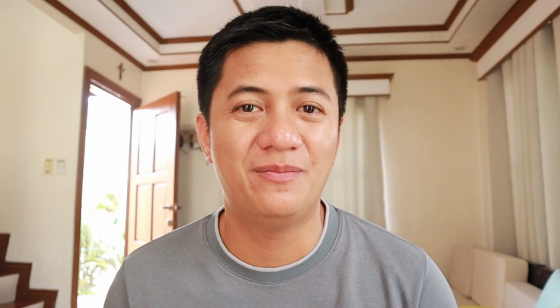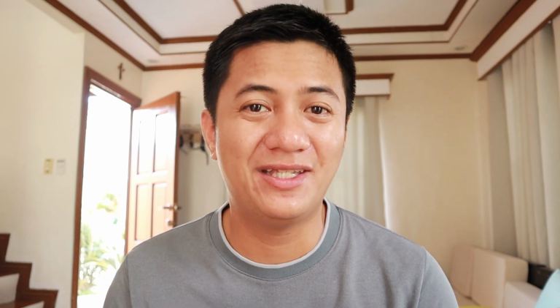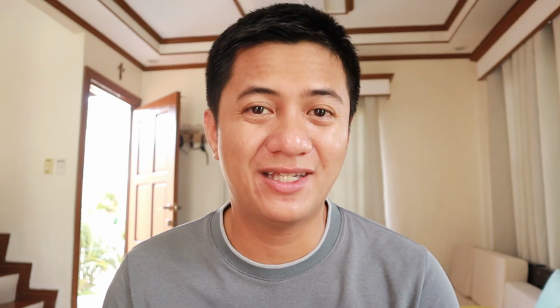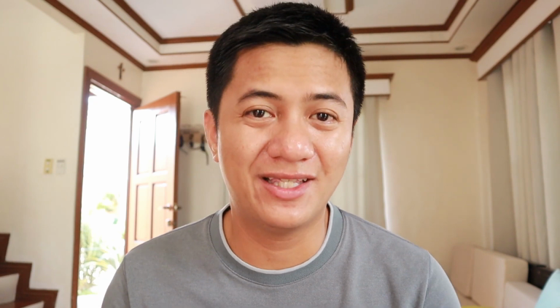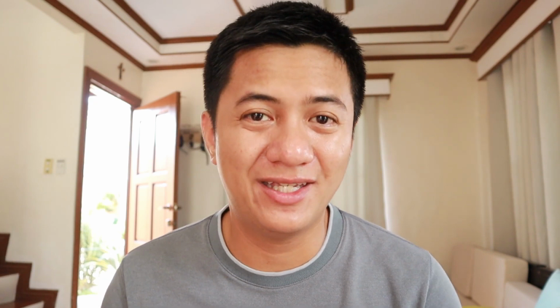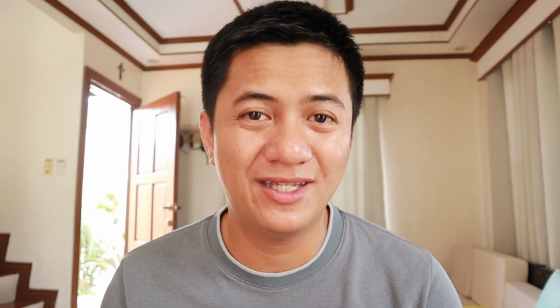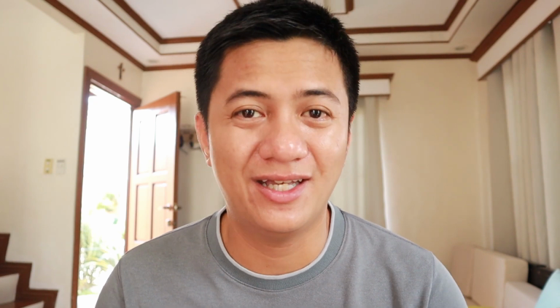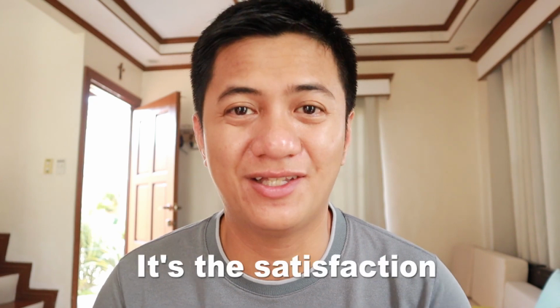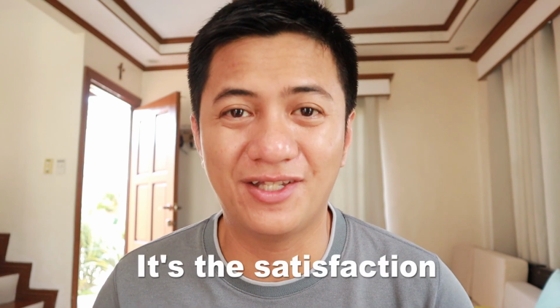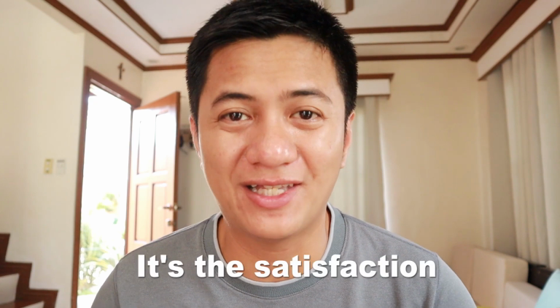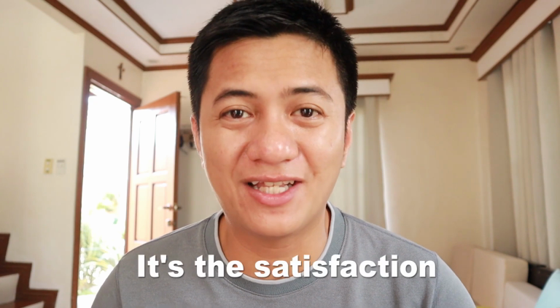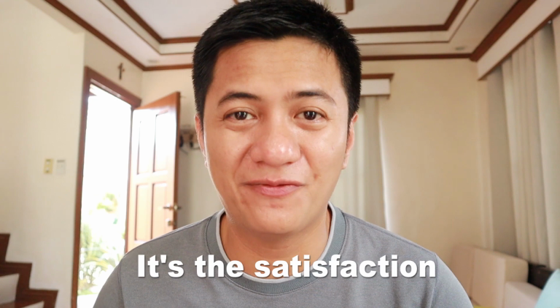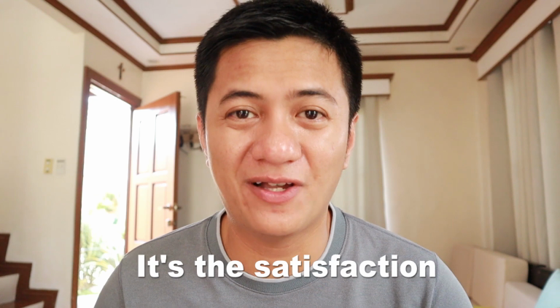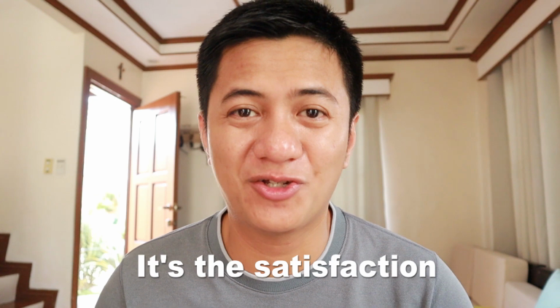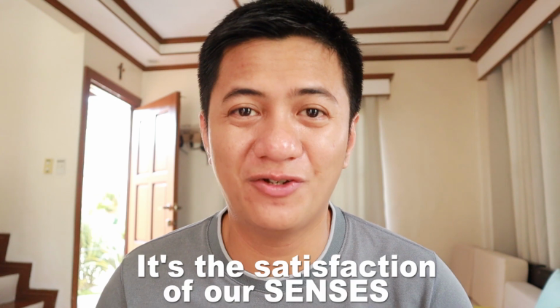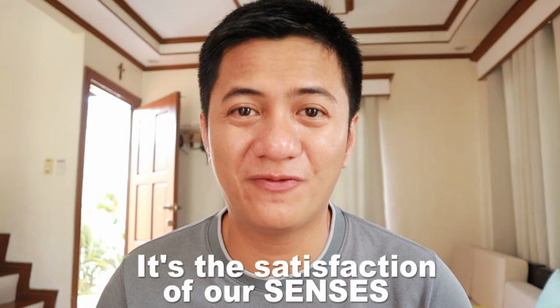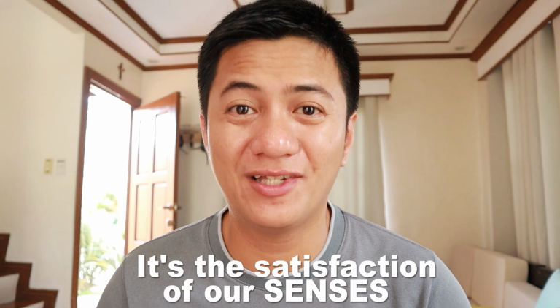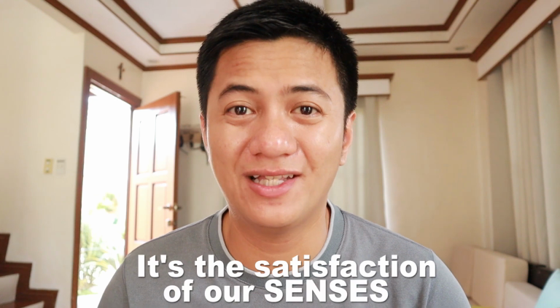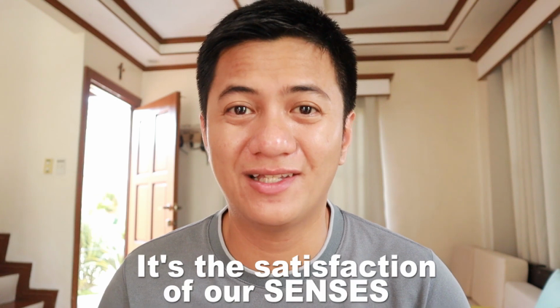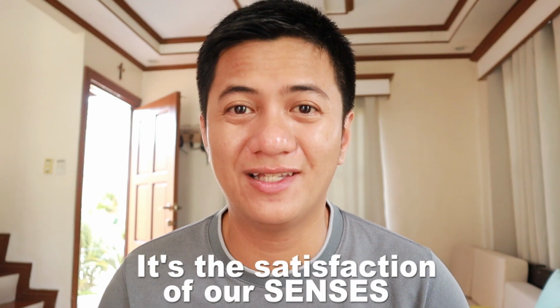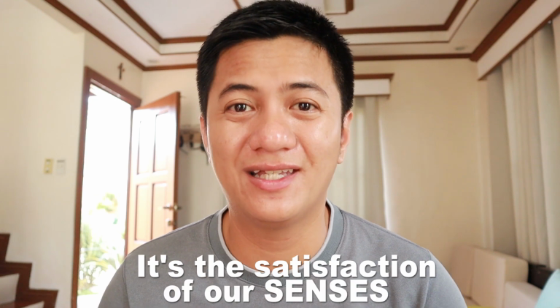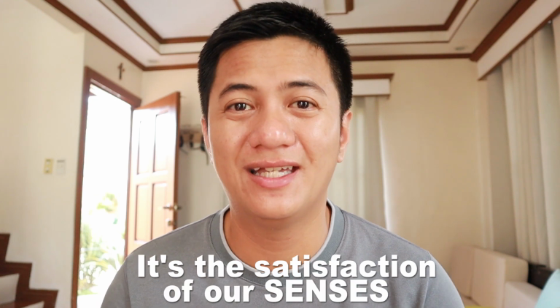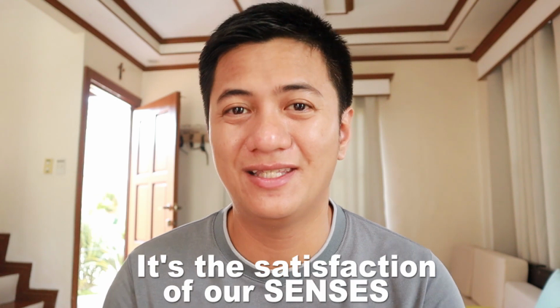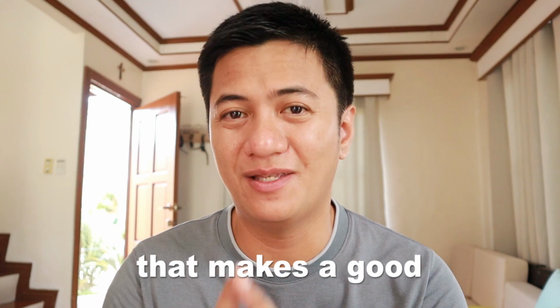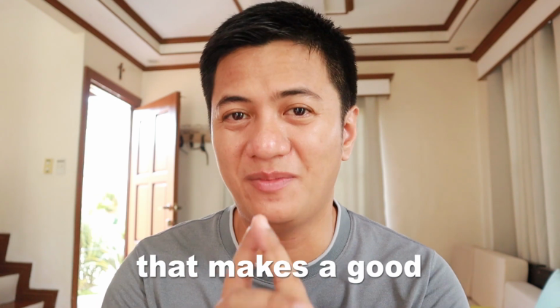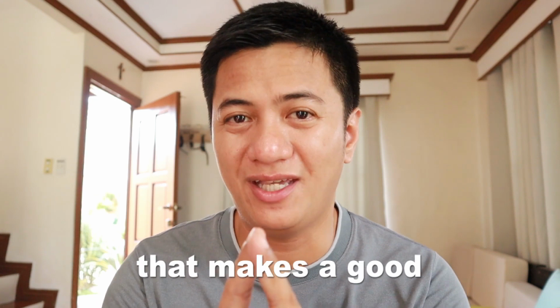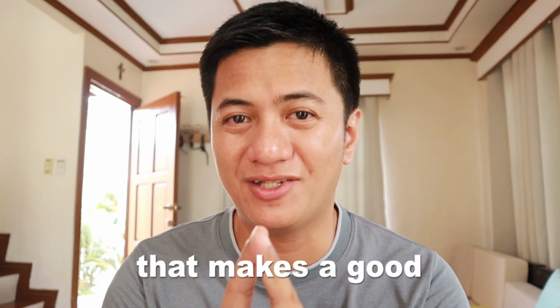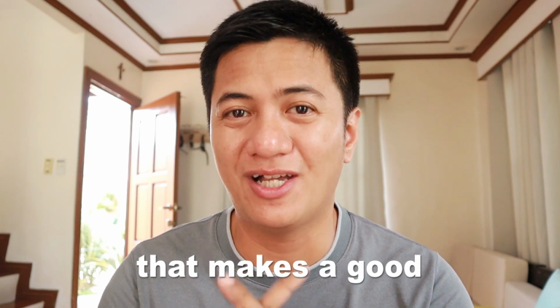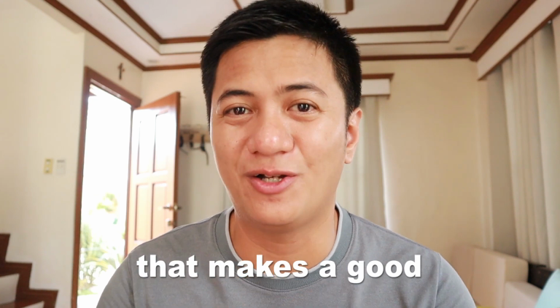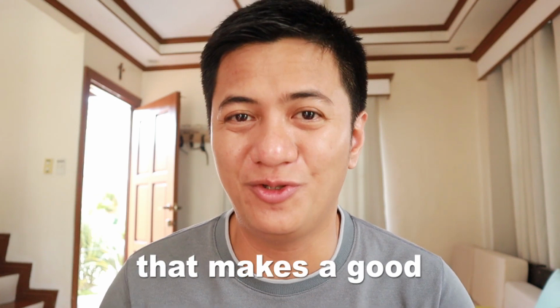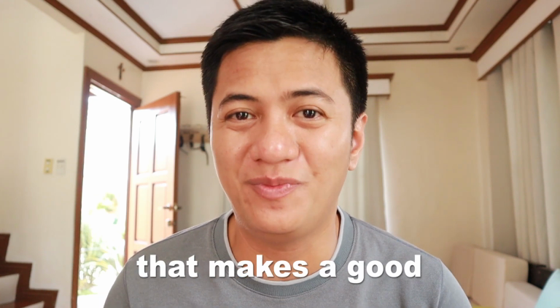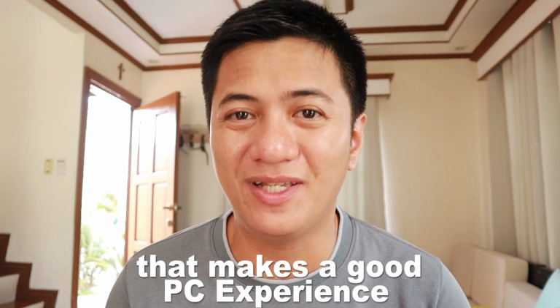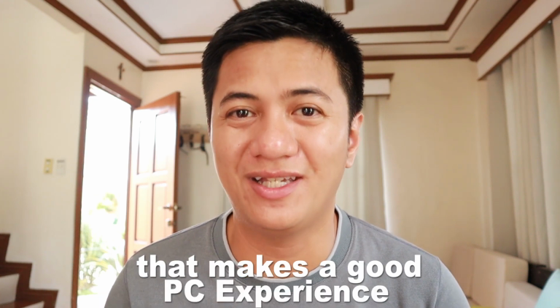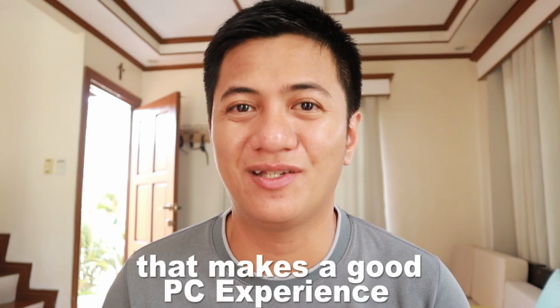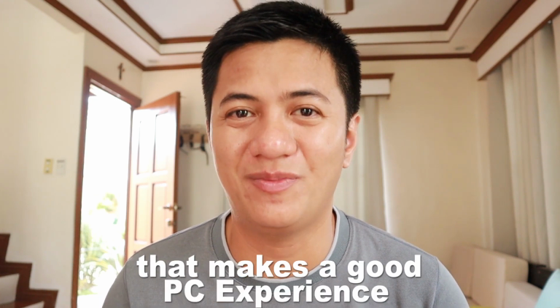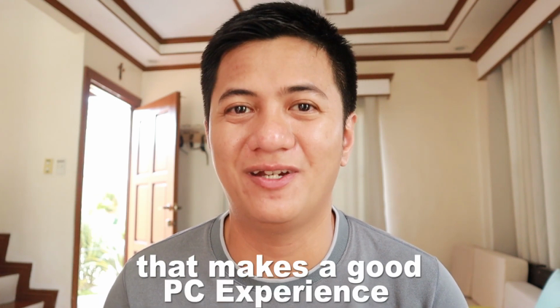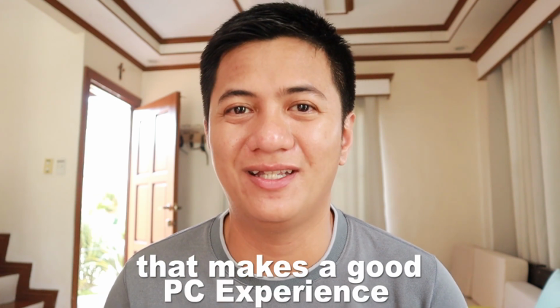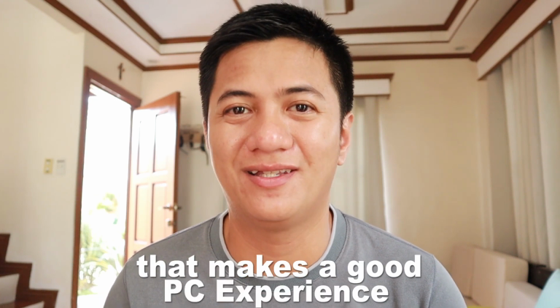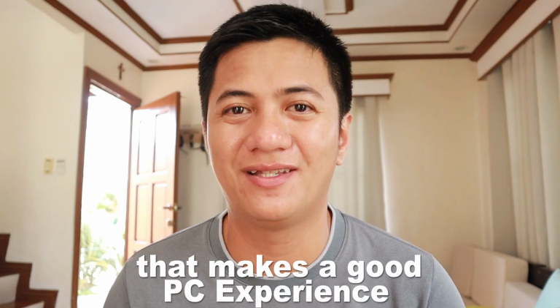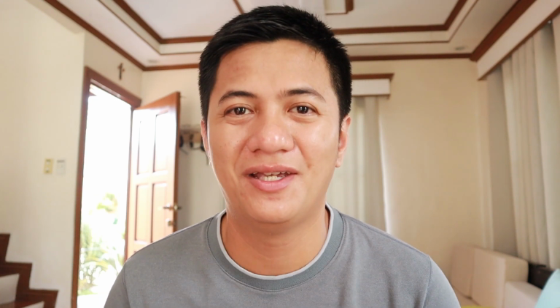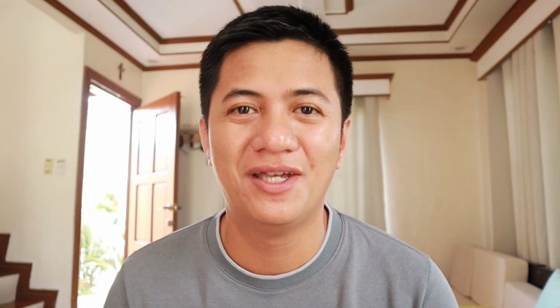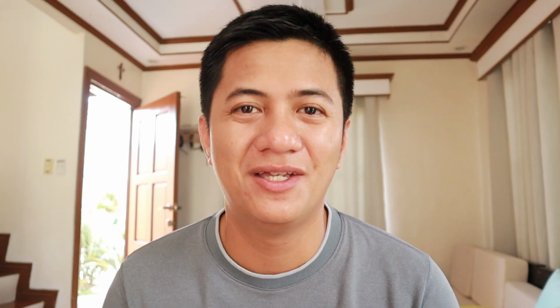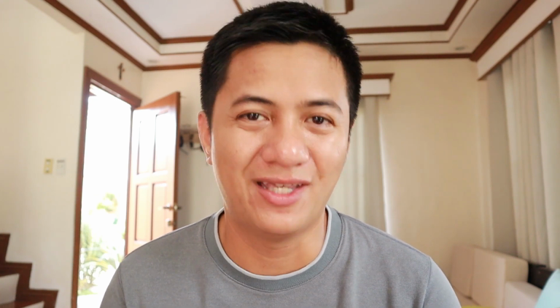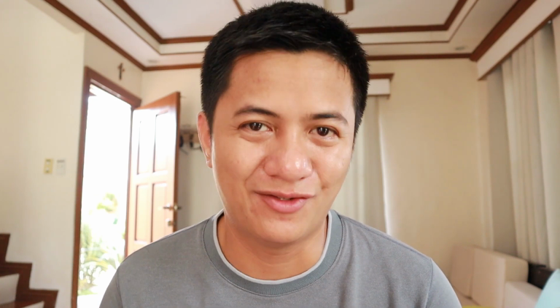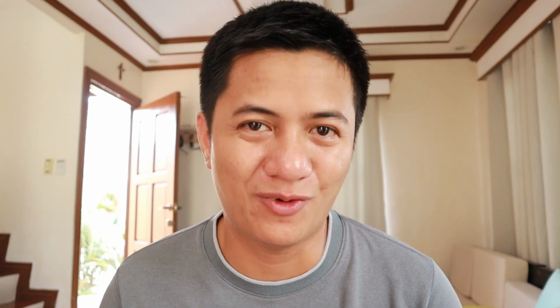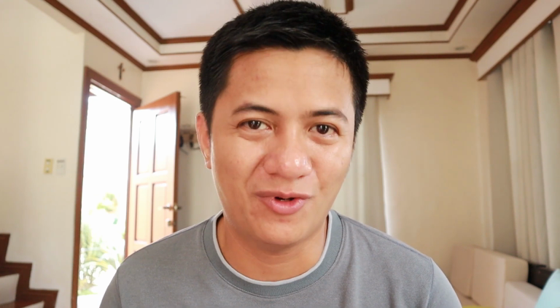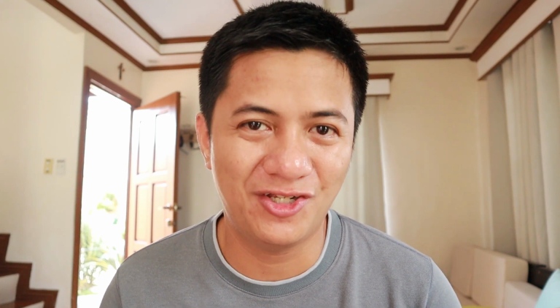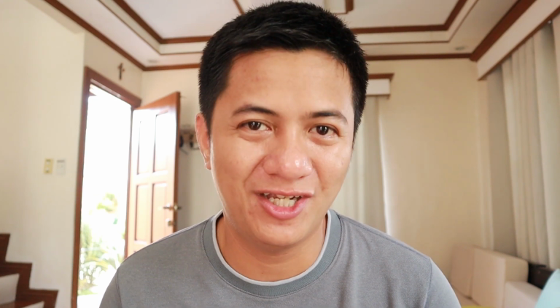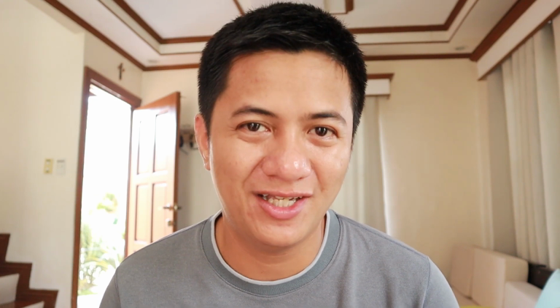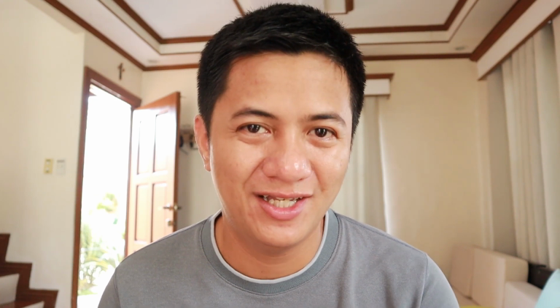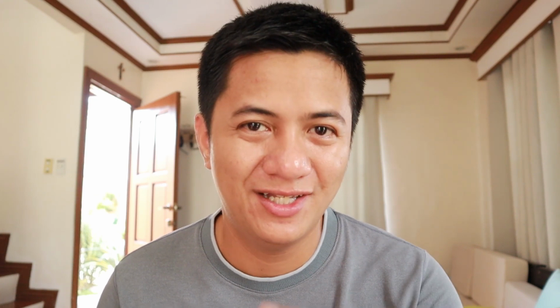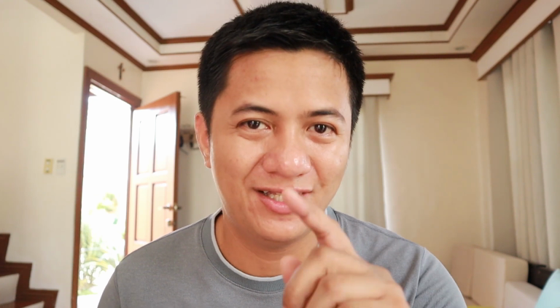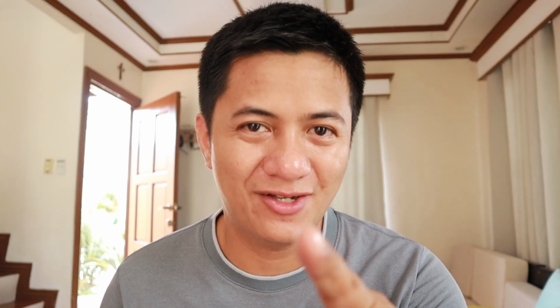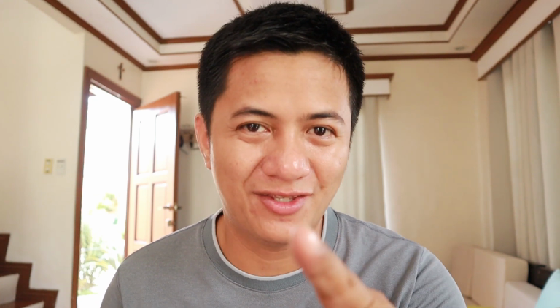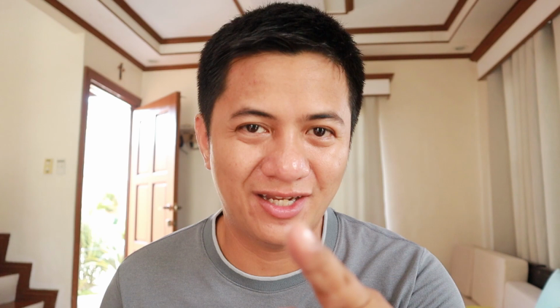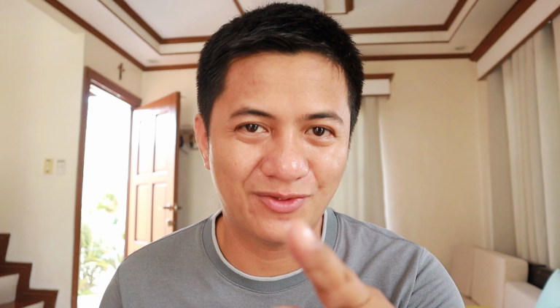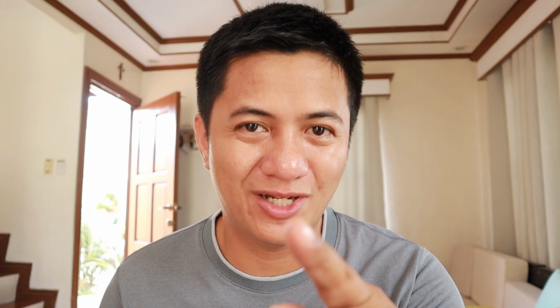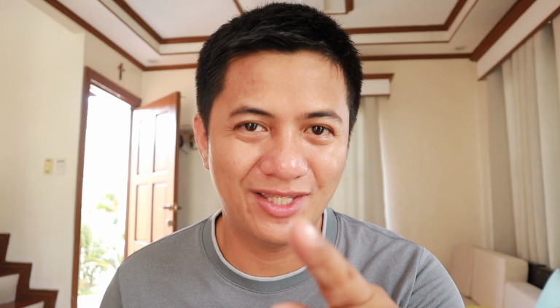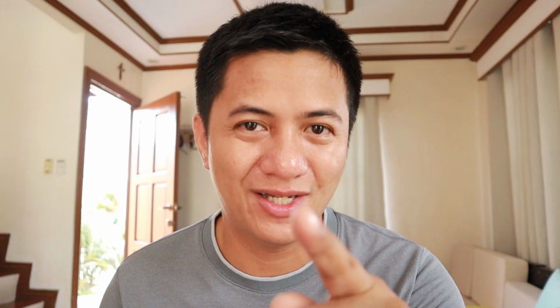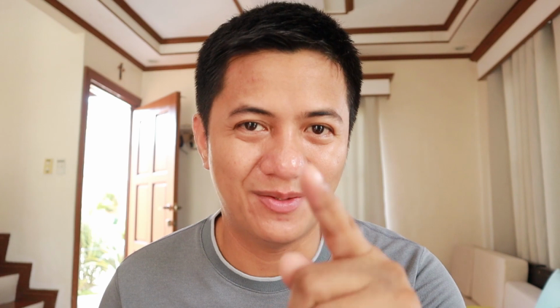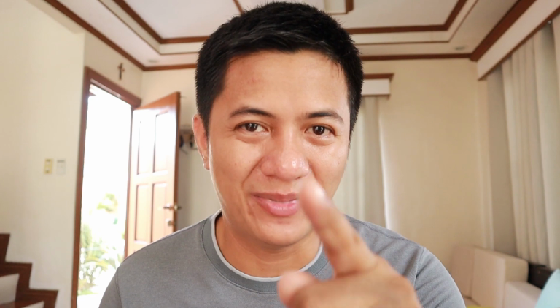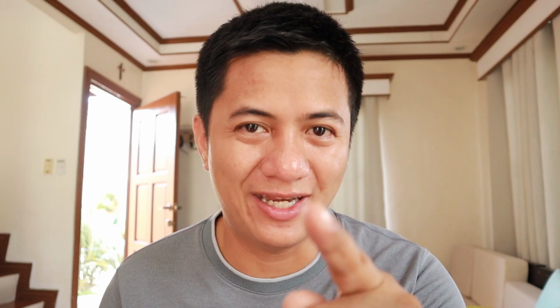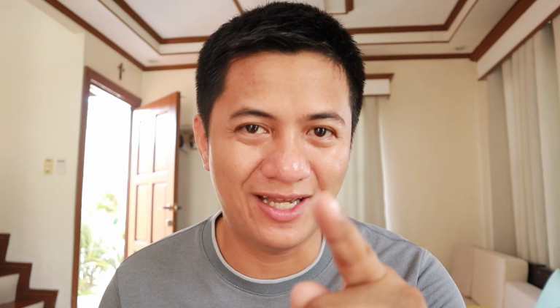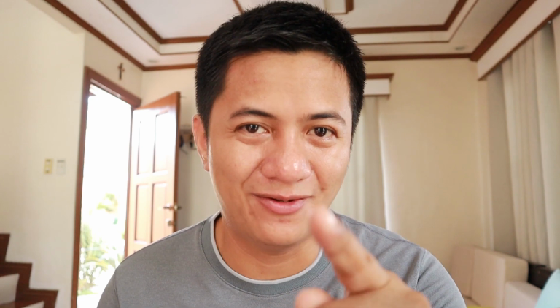Basically, it's the satisfaction of our senses that makes a good PC experience. Thanks for watching, see you on the next one, bye now!